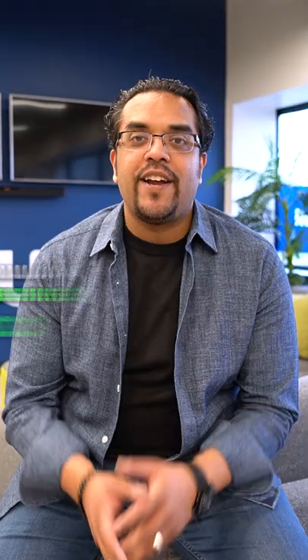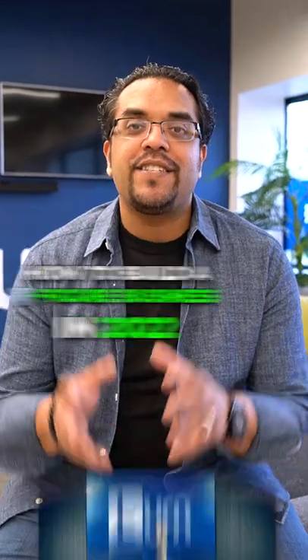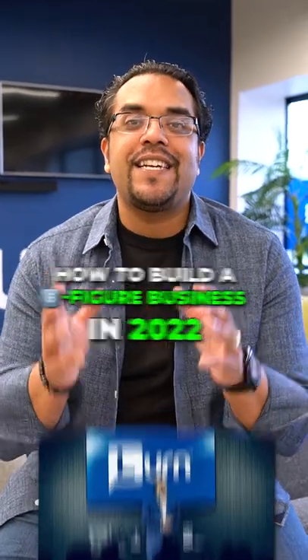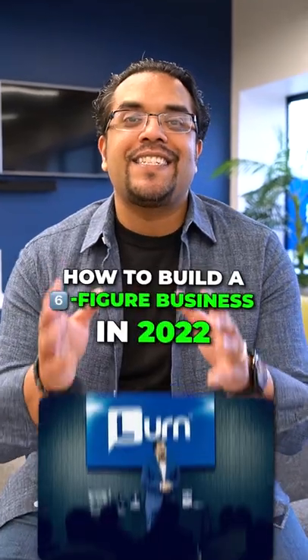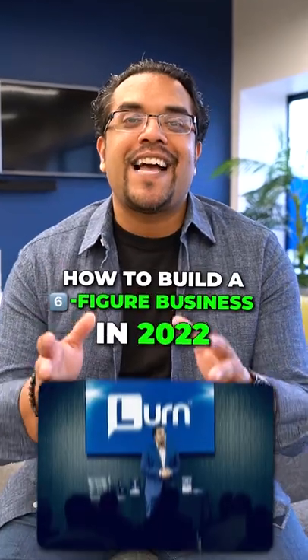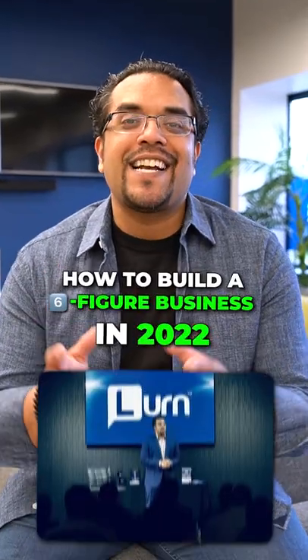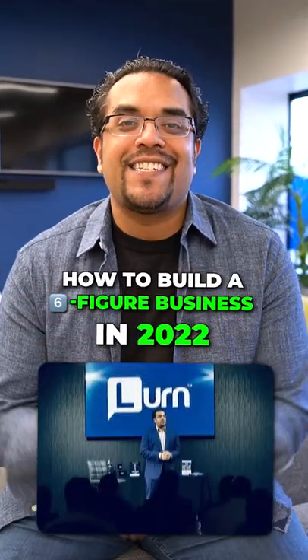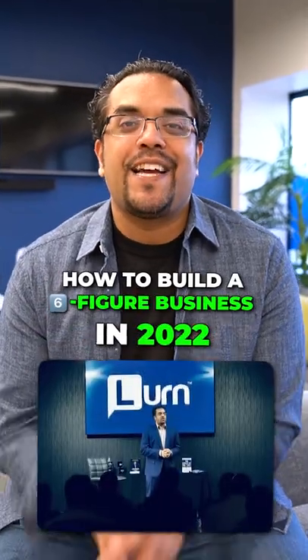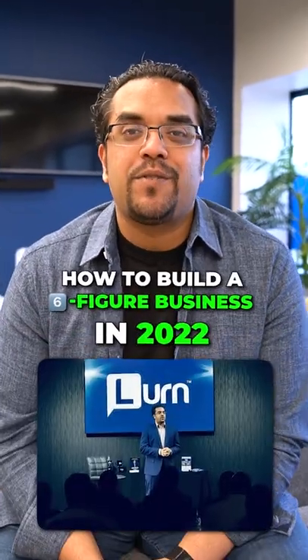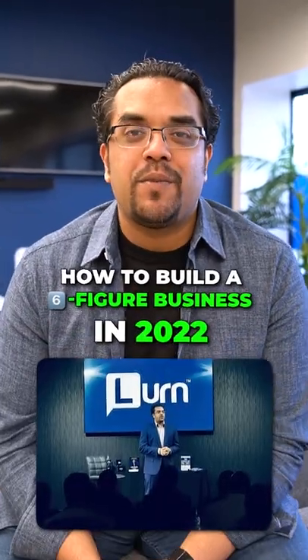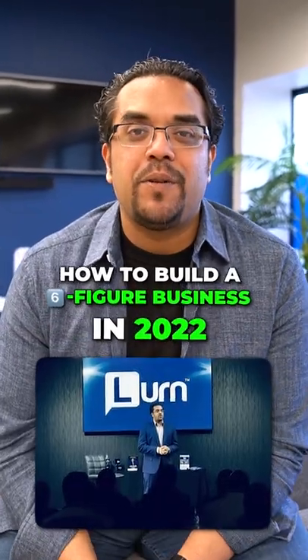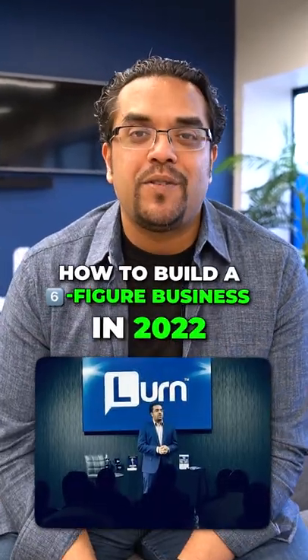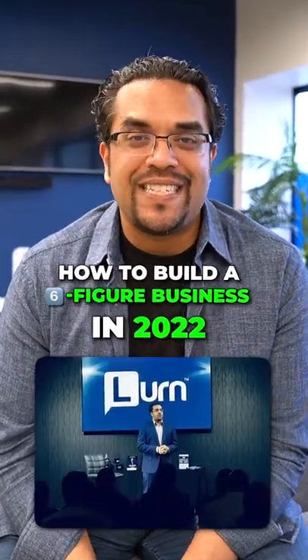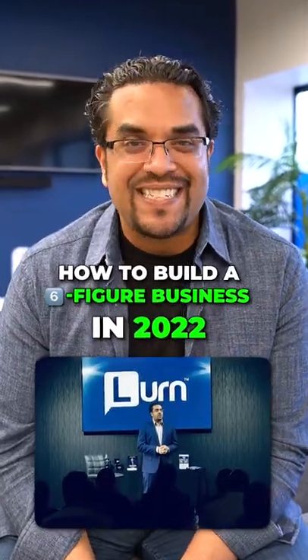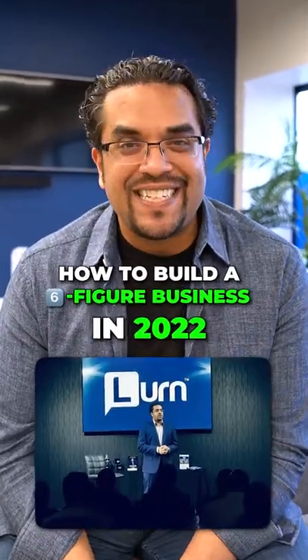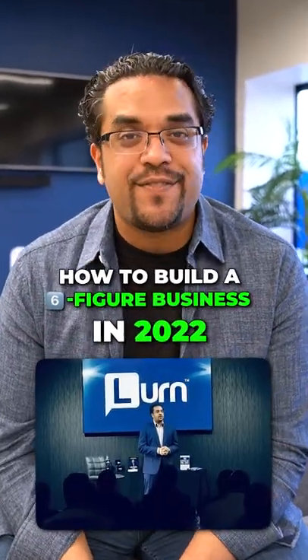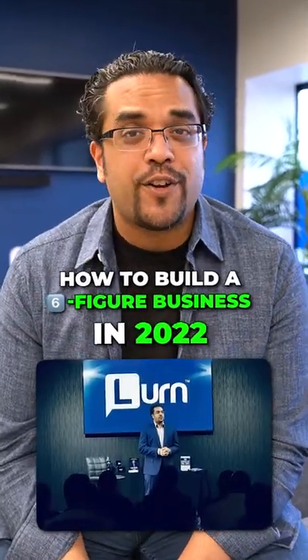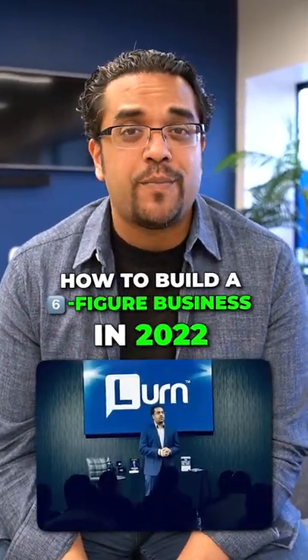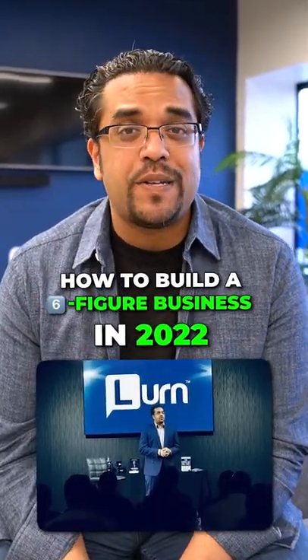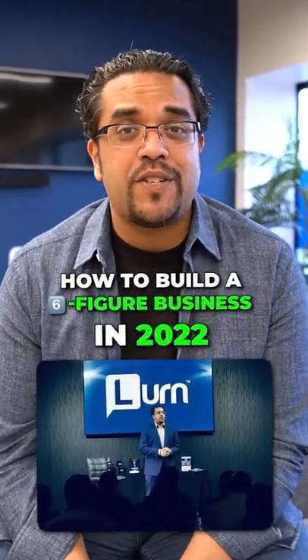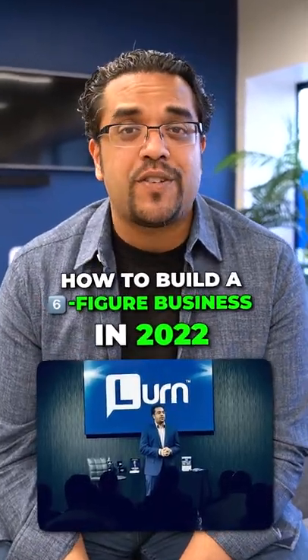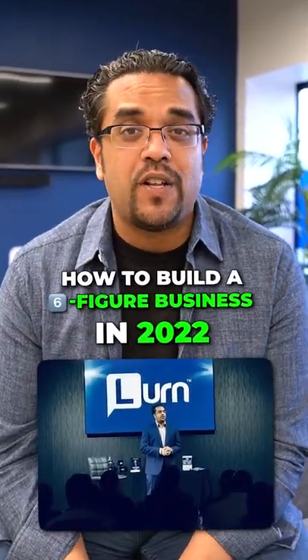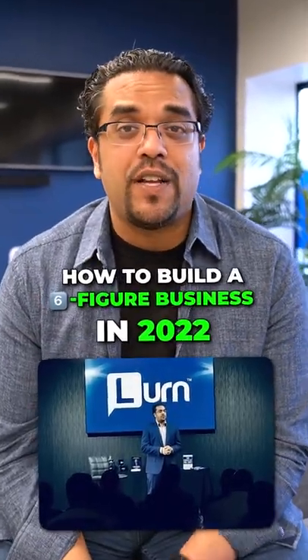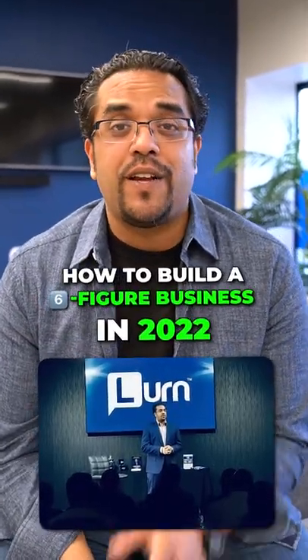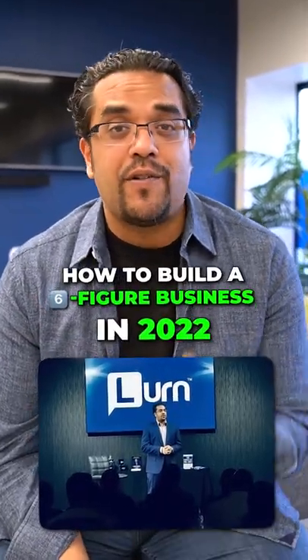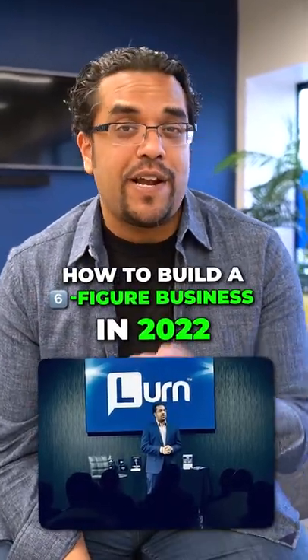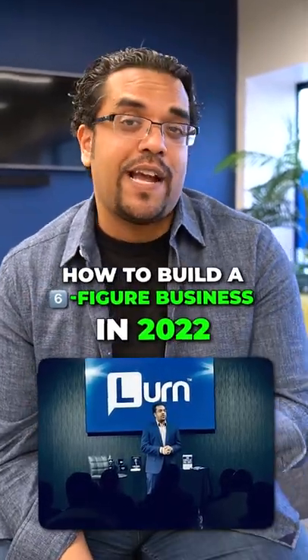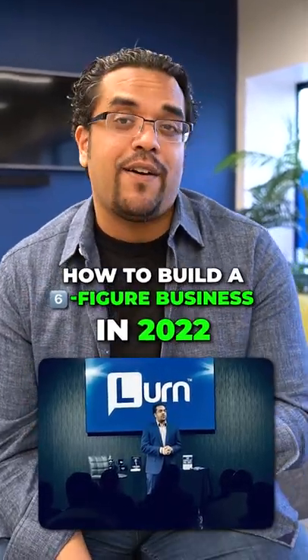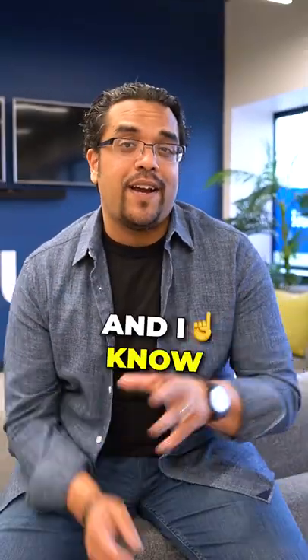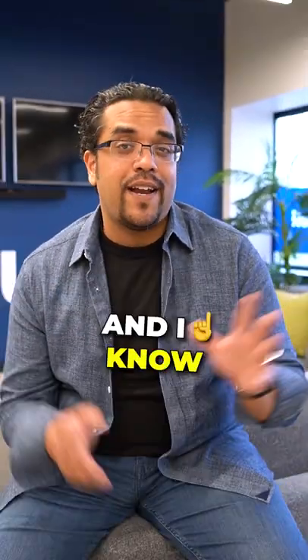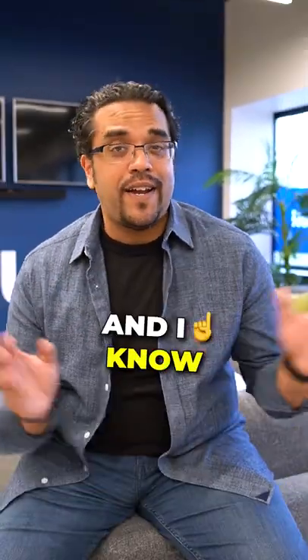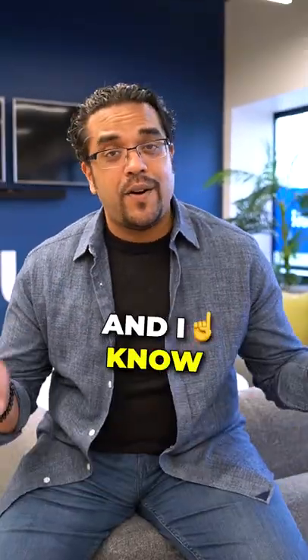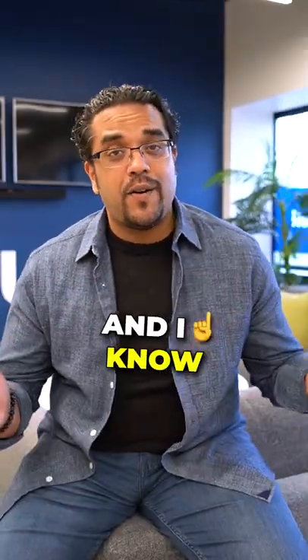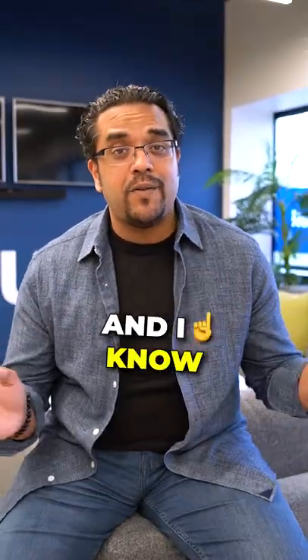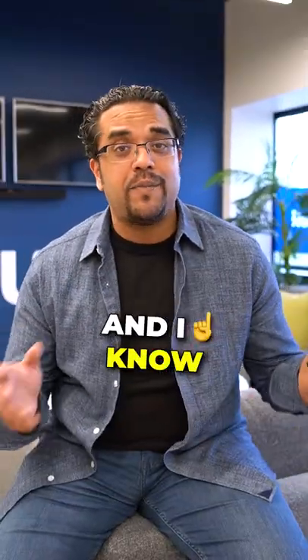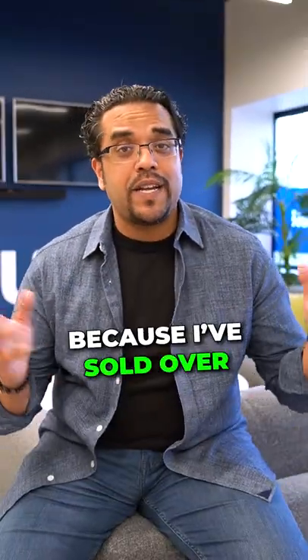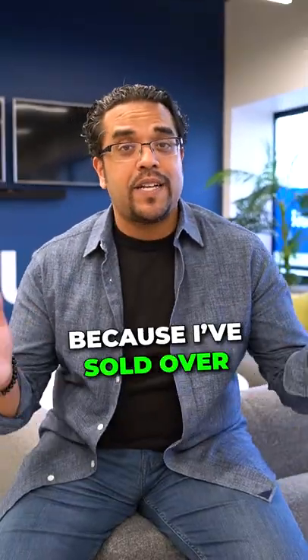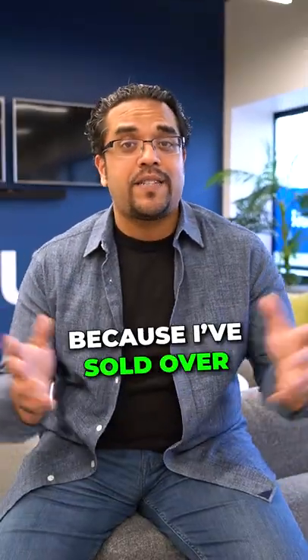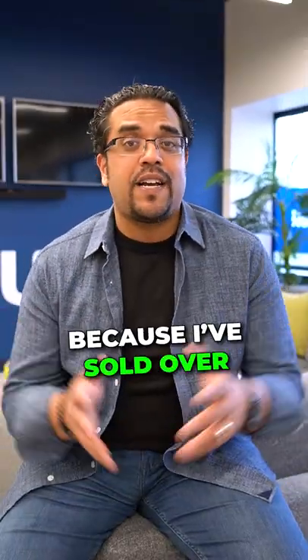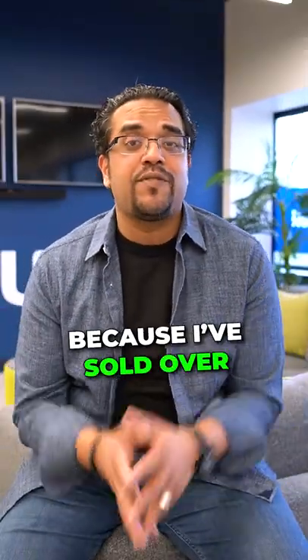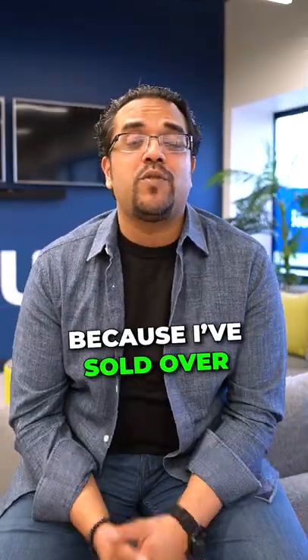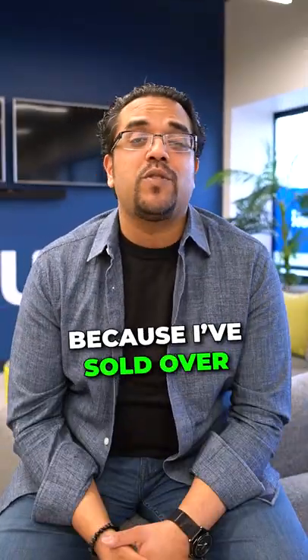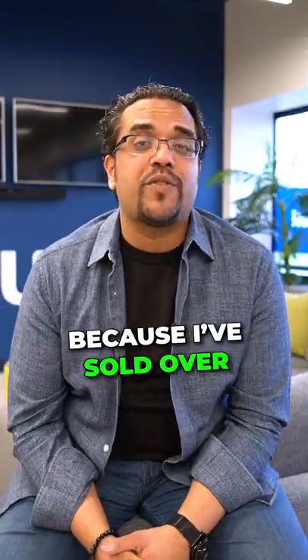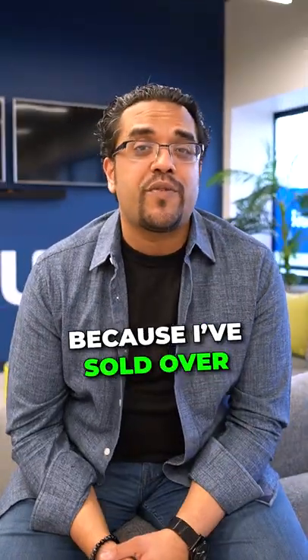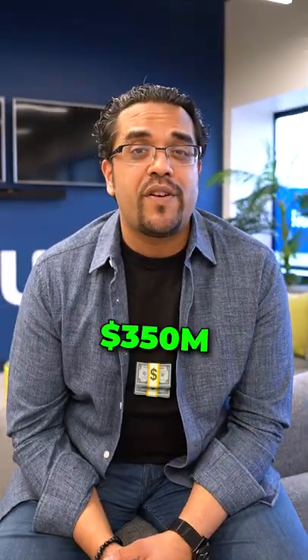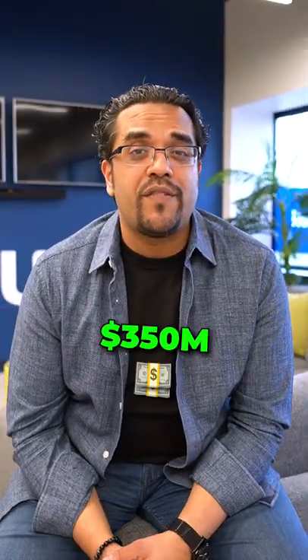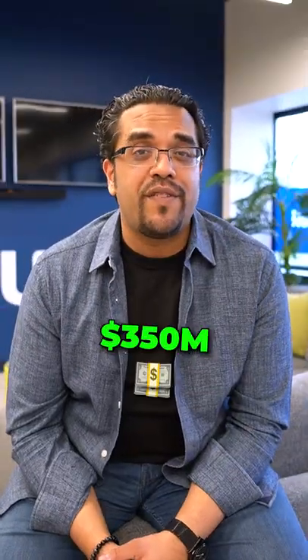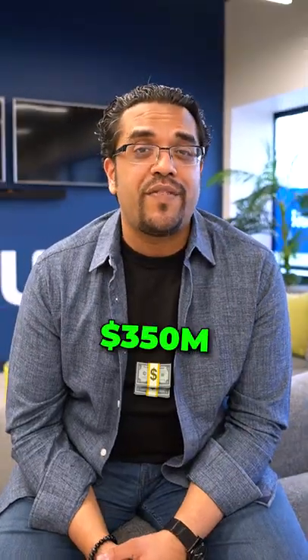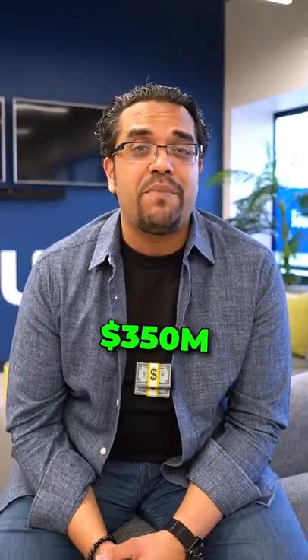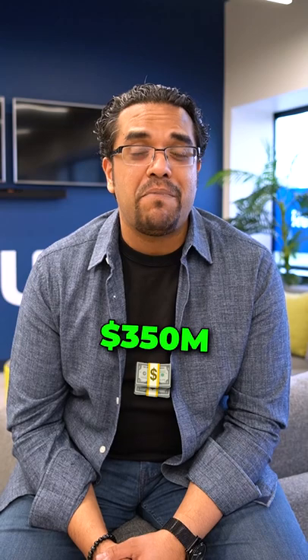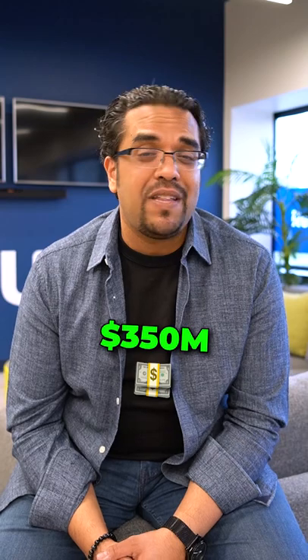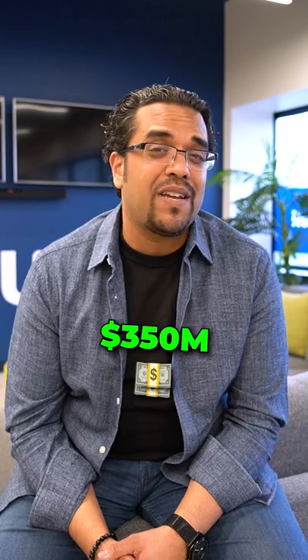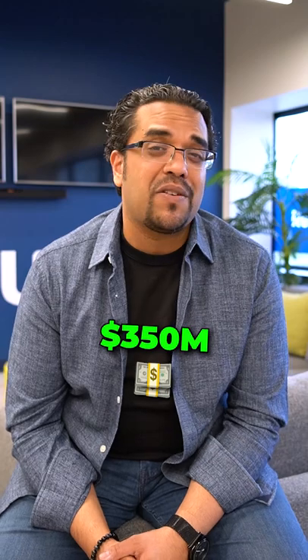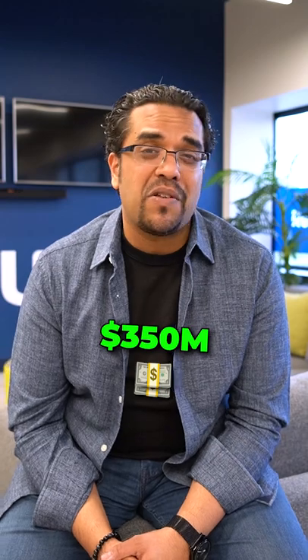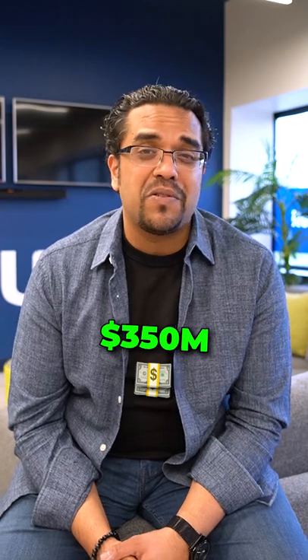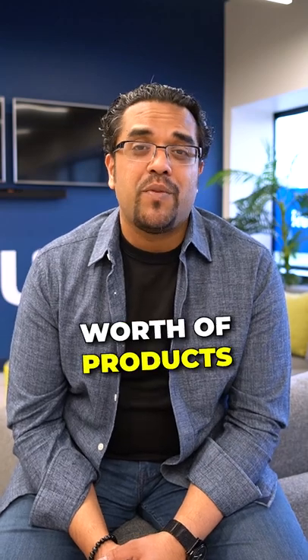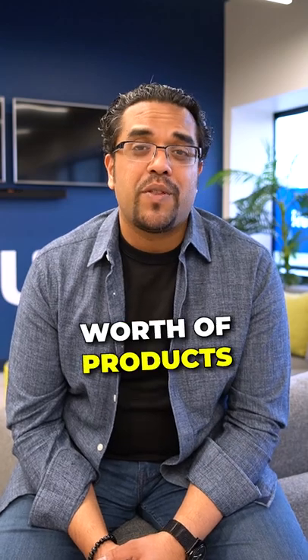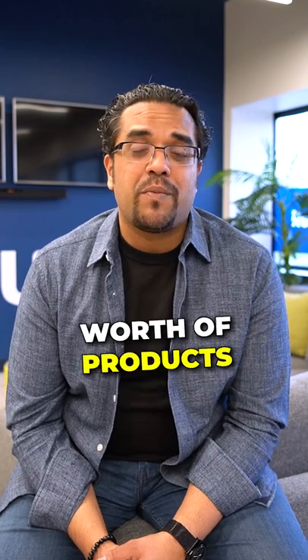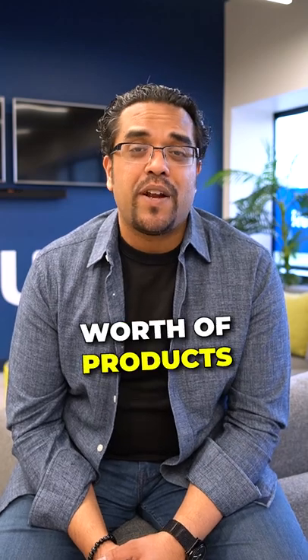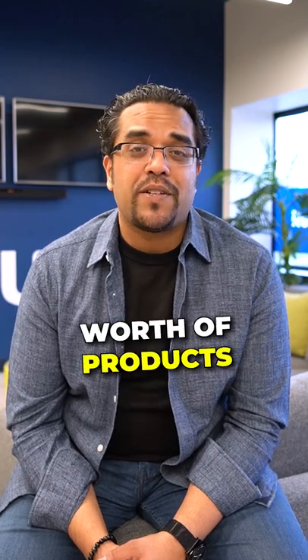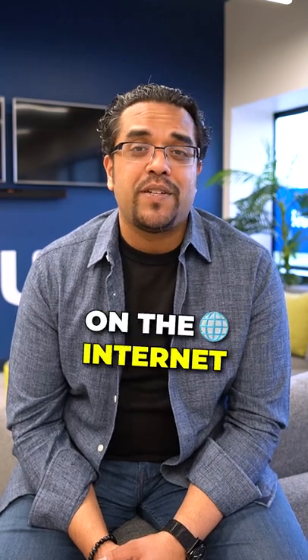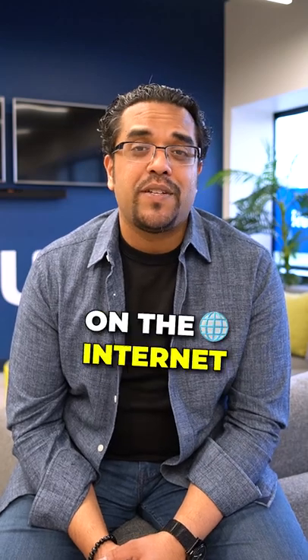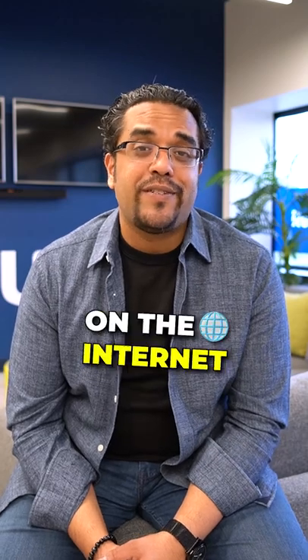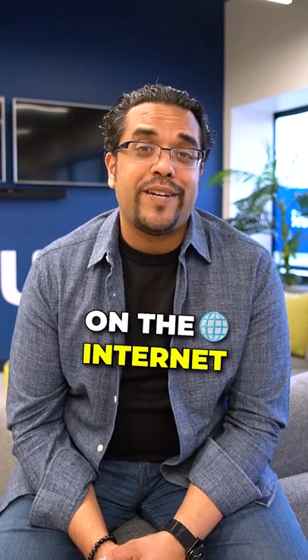Here's the exact steps to build a six-figure business online right now. And I know because I've sold over $350 million worth of products on the internet.